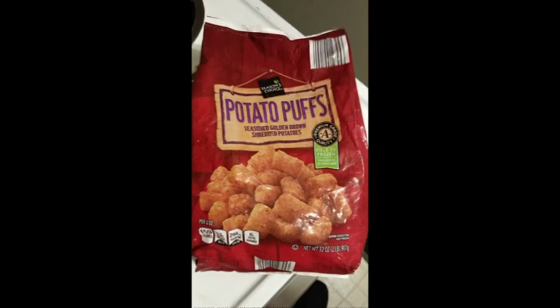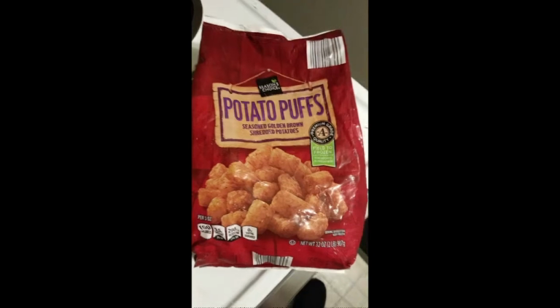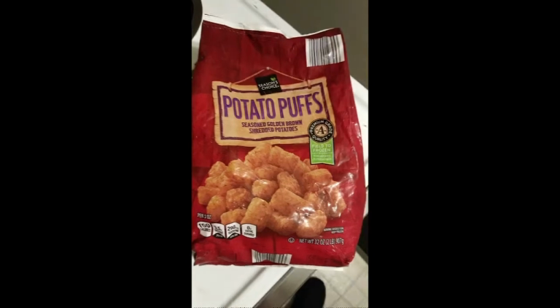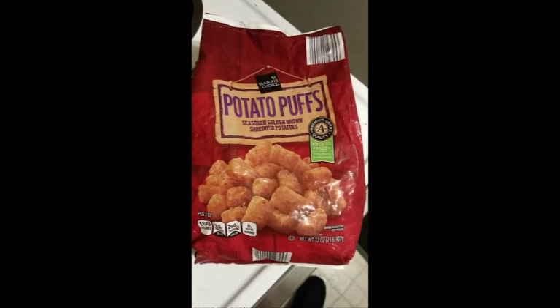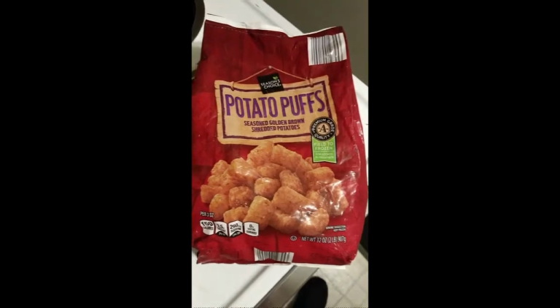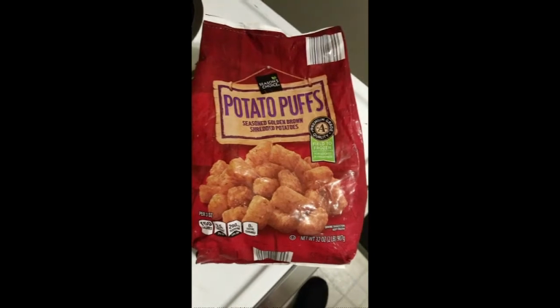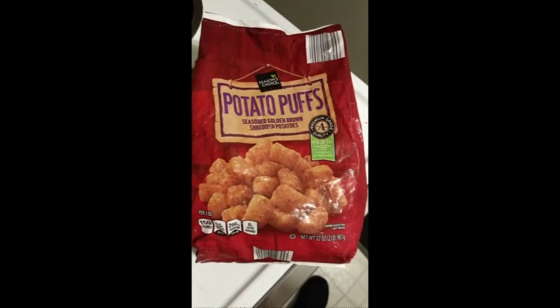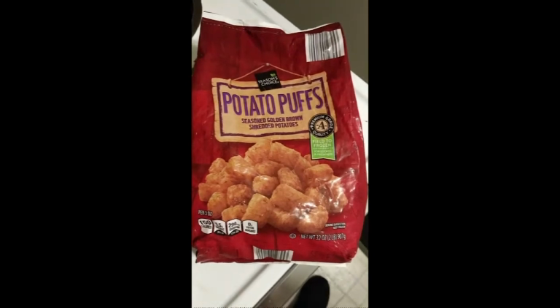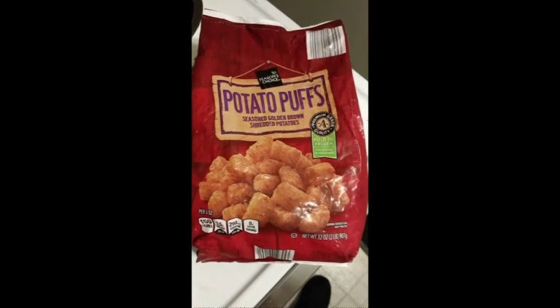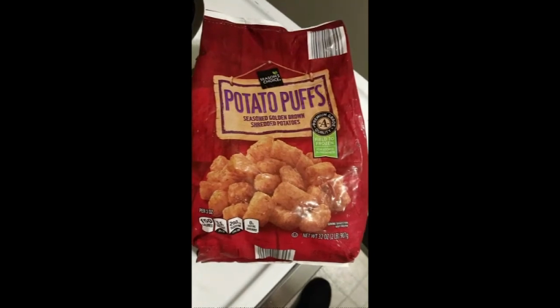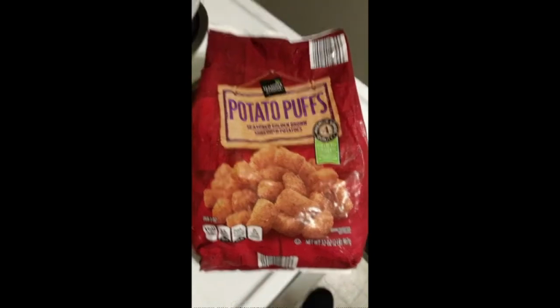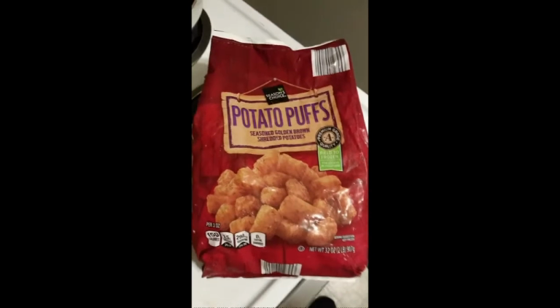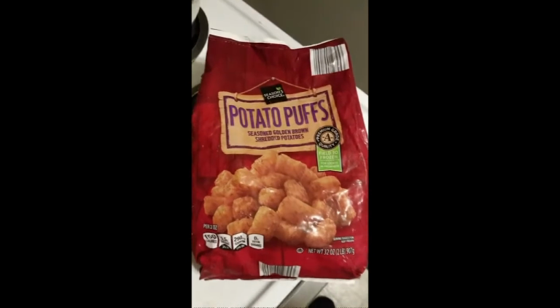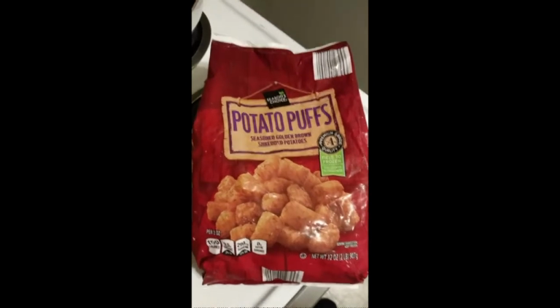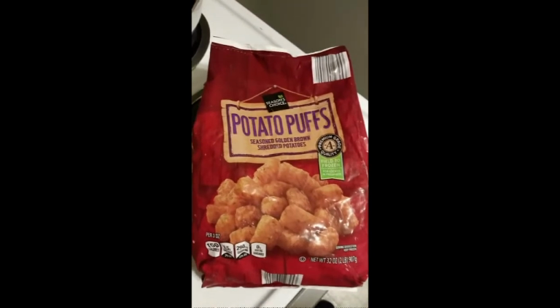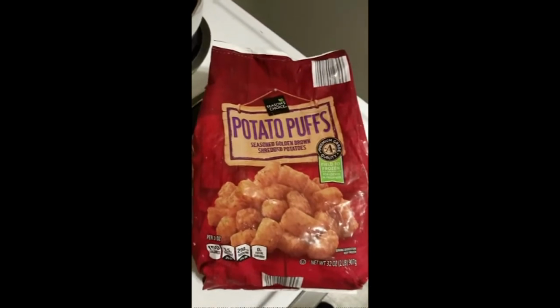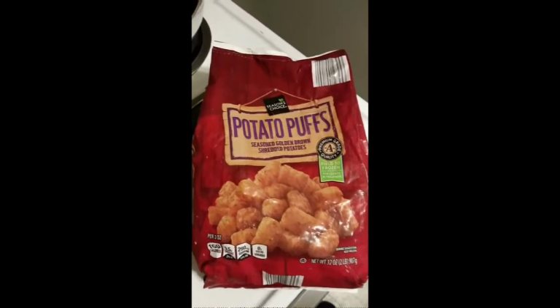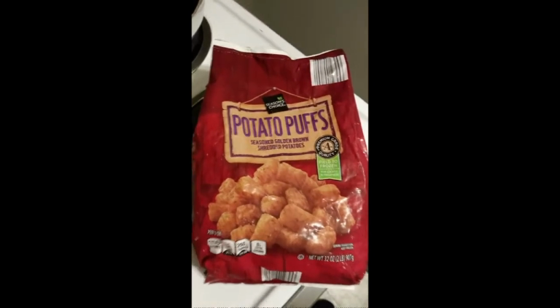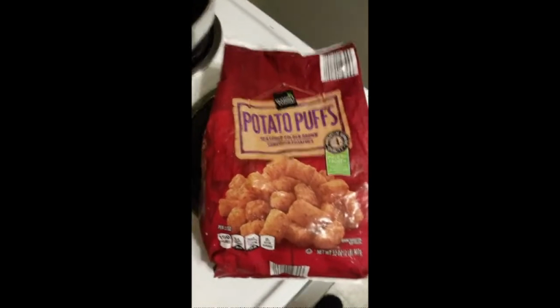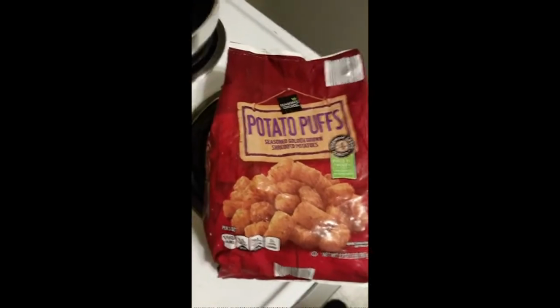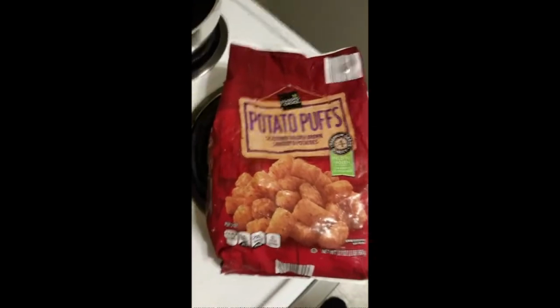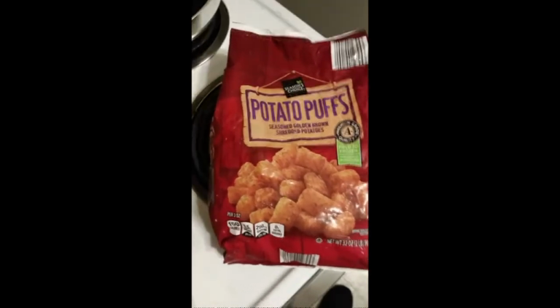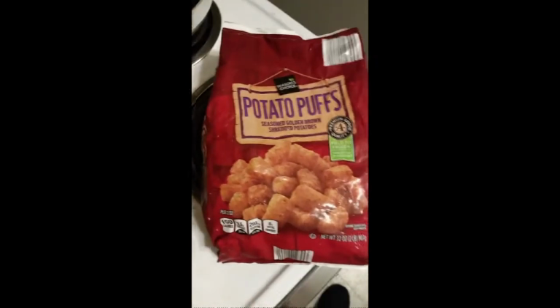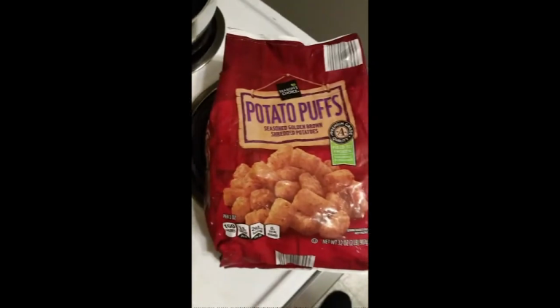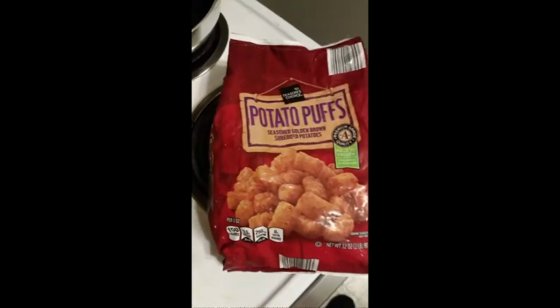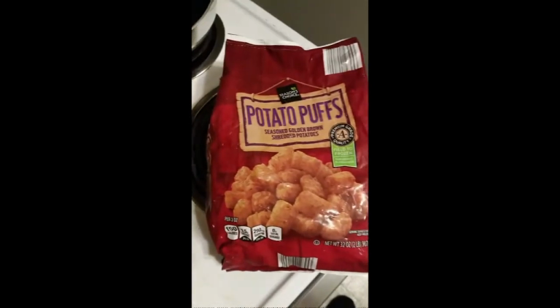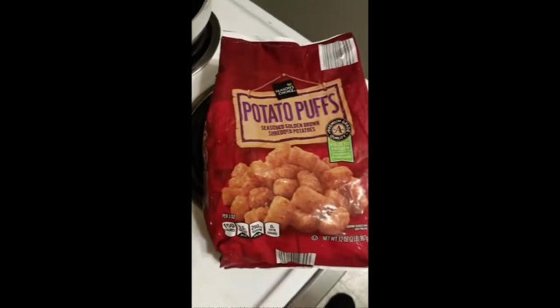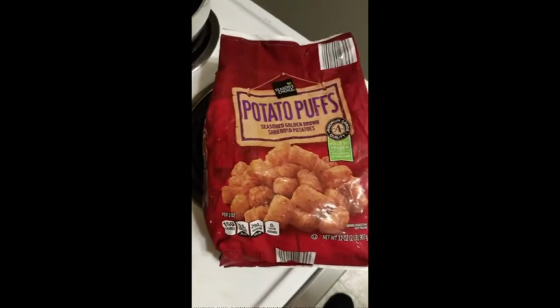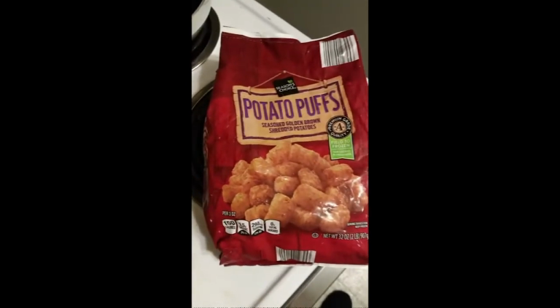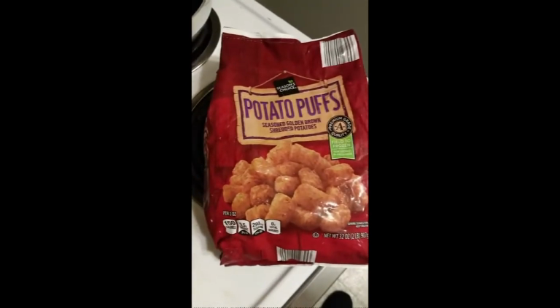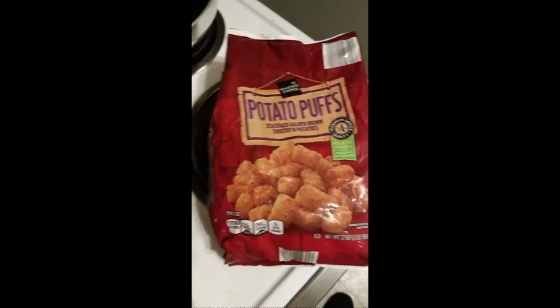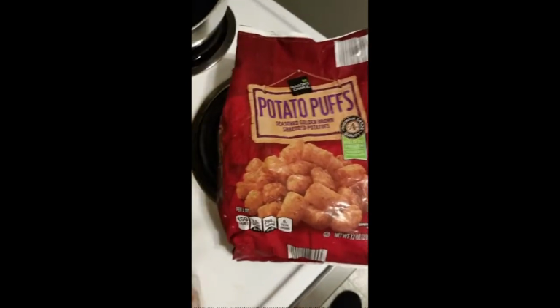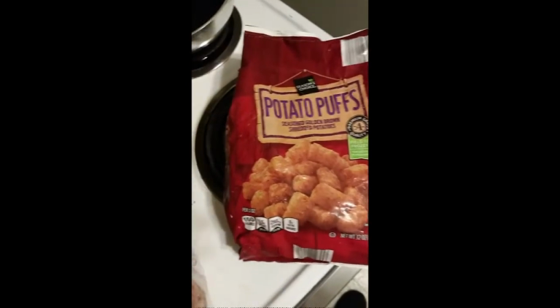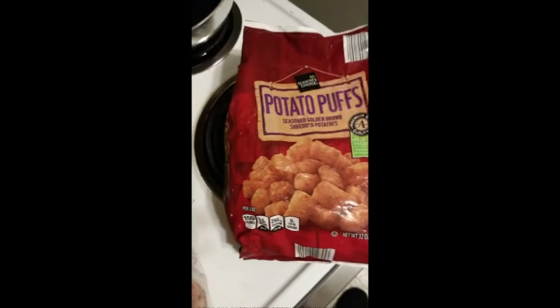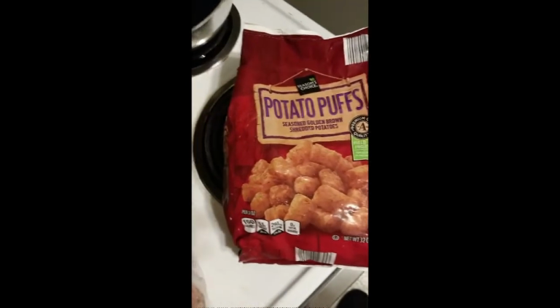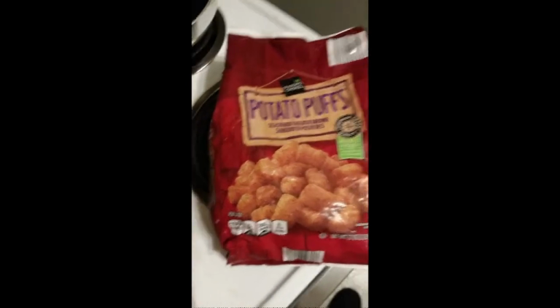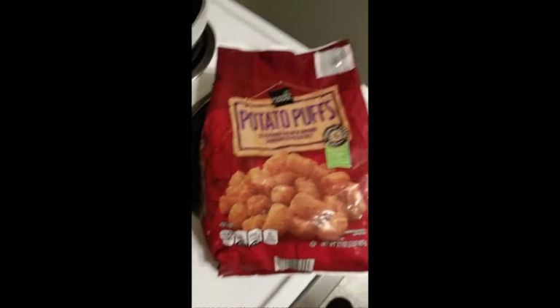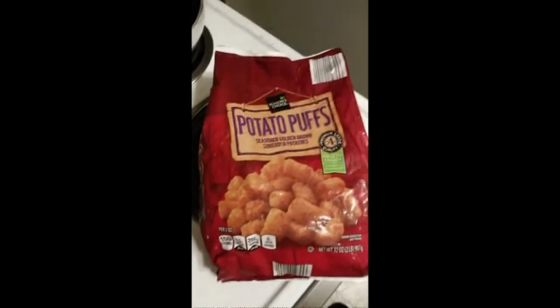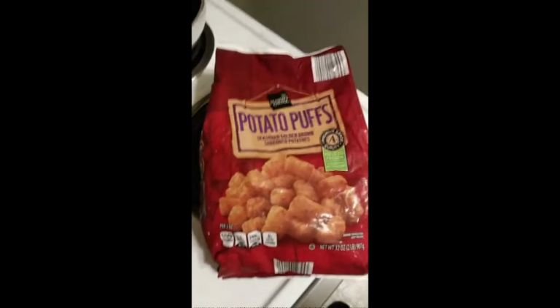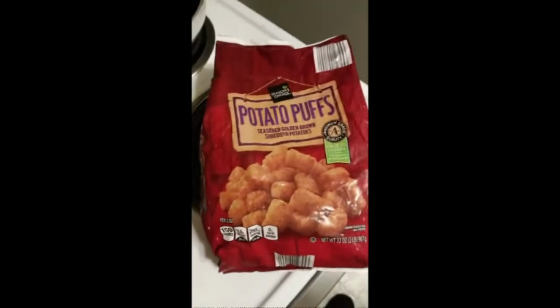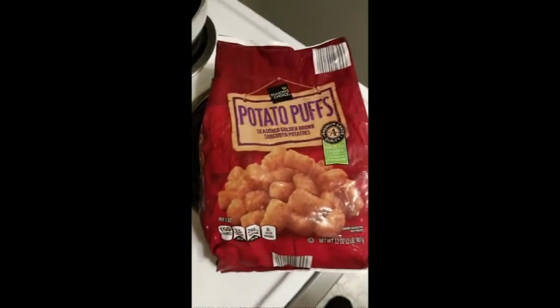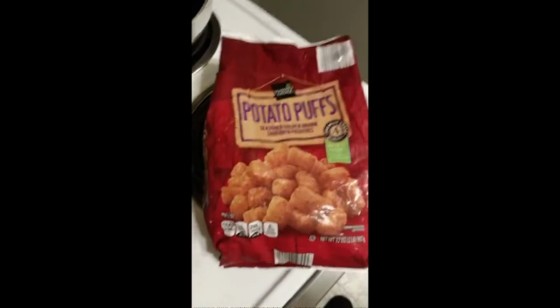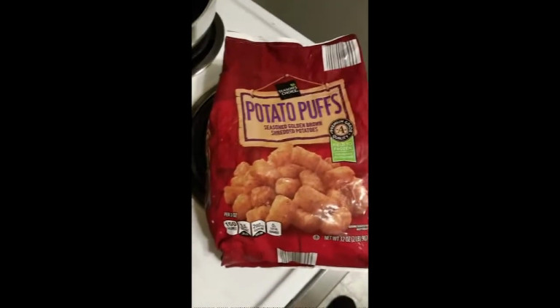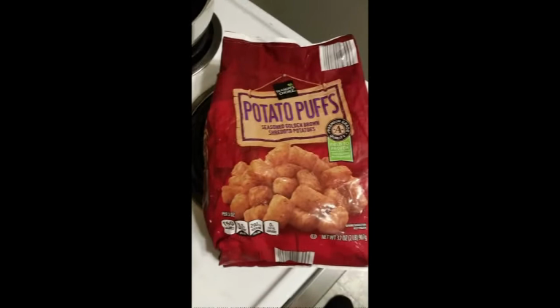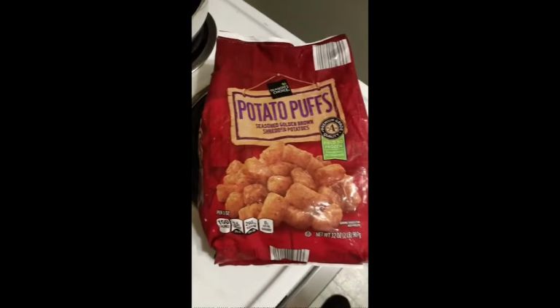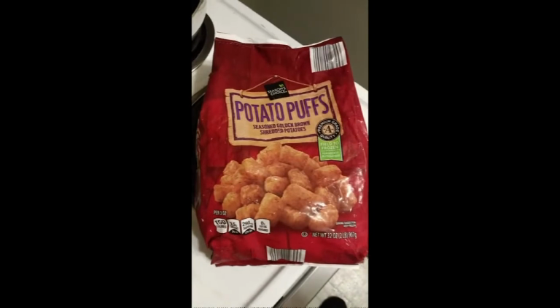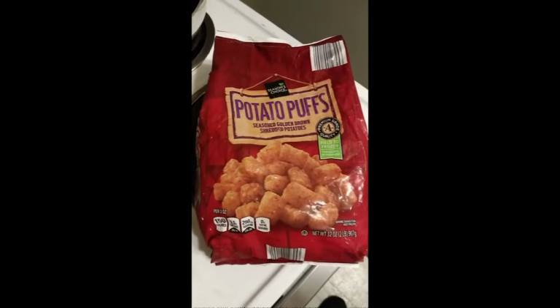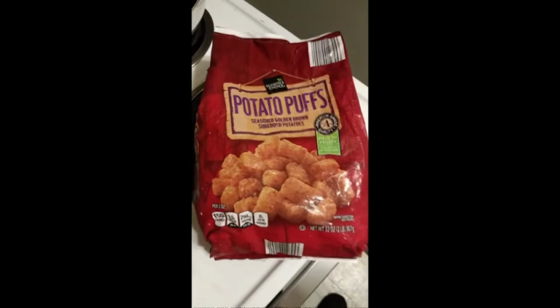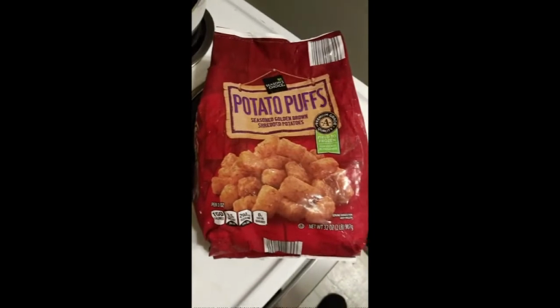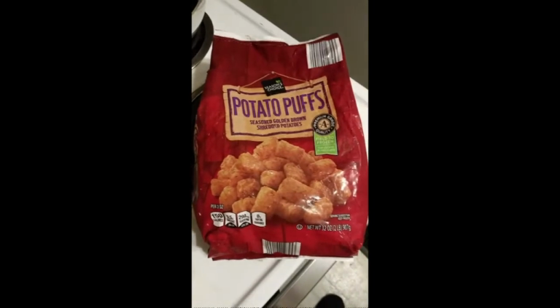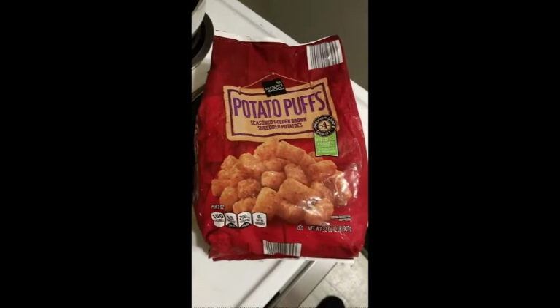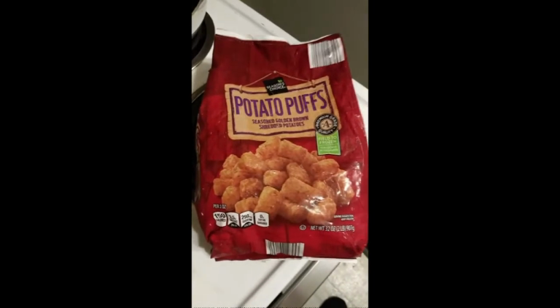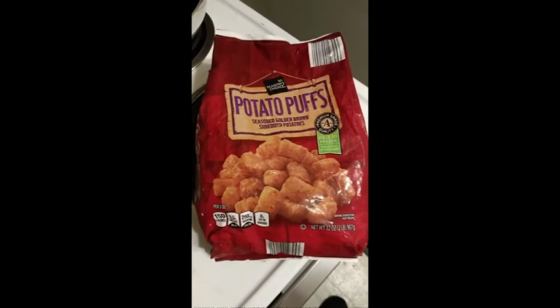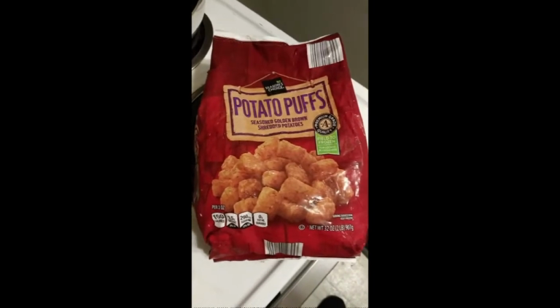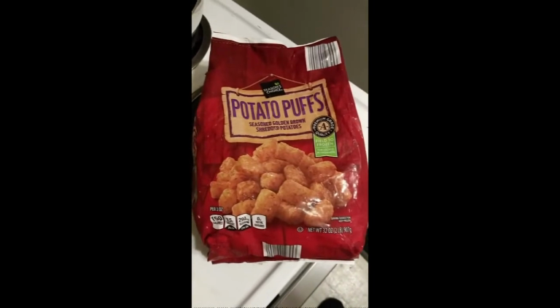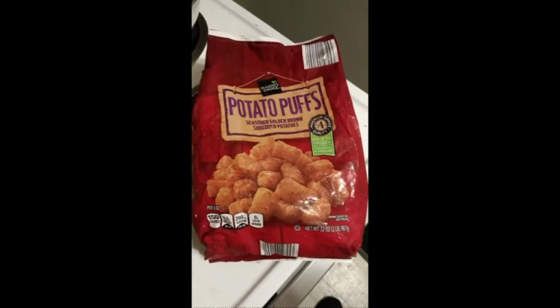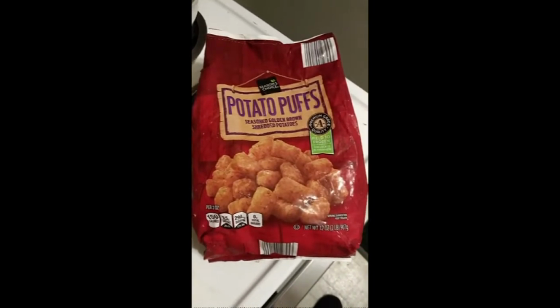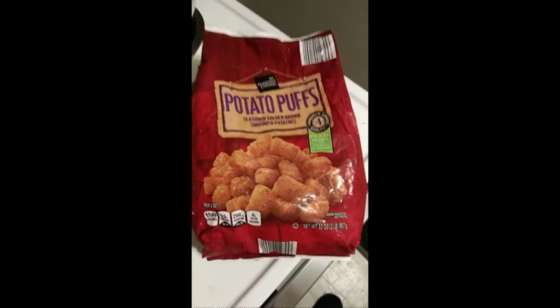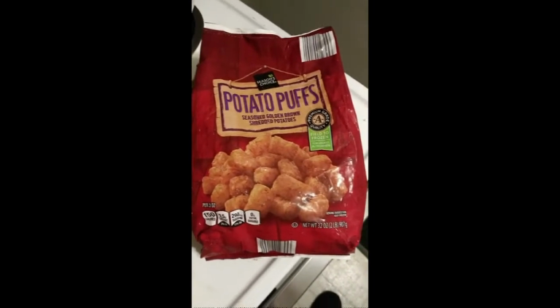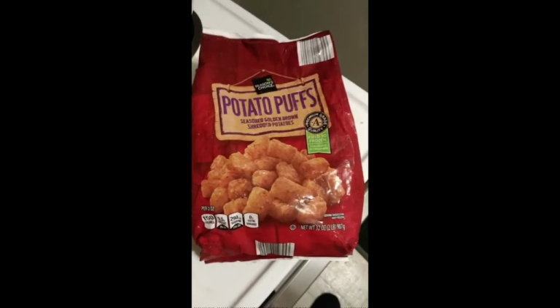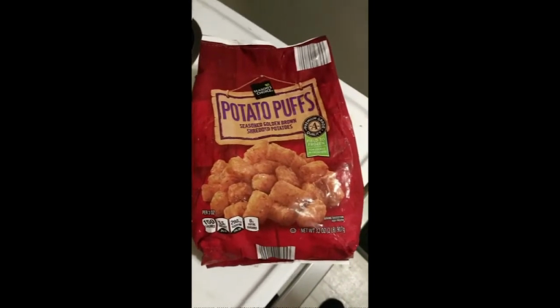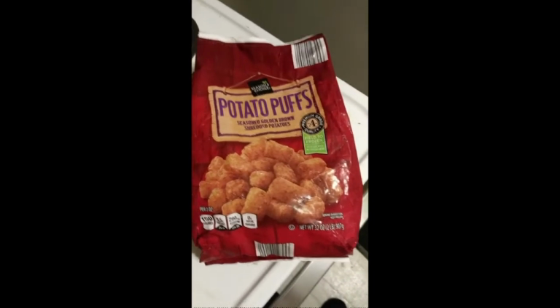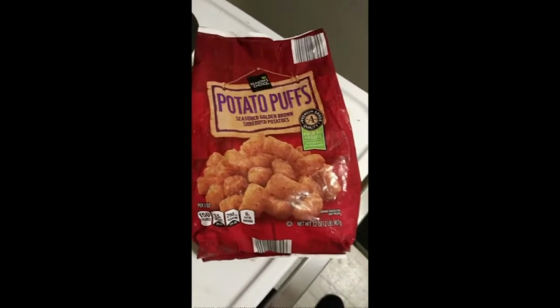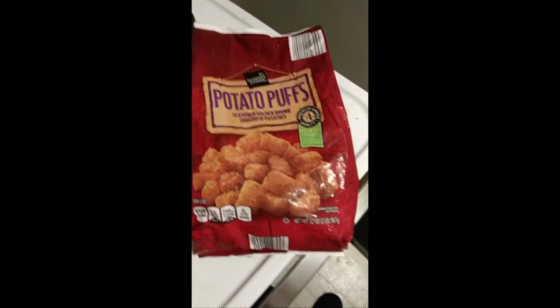This review is of Season's Choice Potato Puffs, which are seasoned golden brown shredded potatoes — in other words, tater tots.